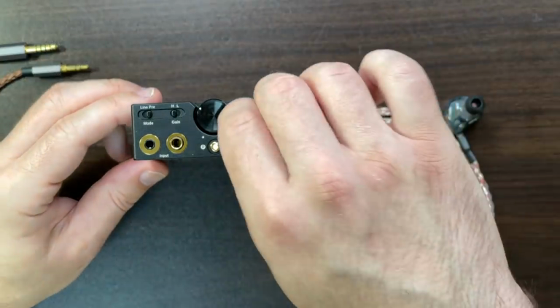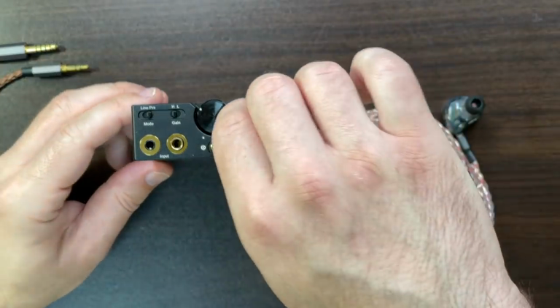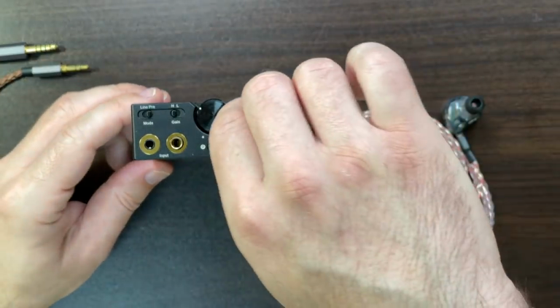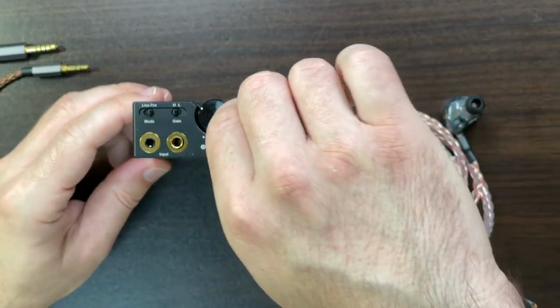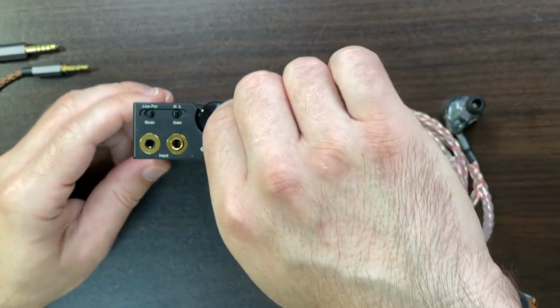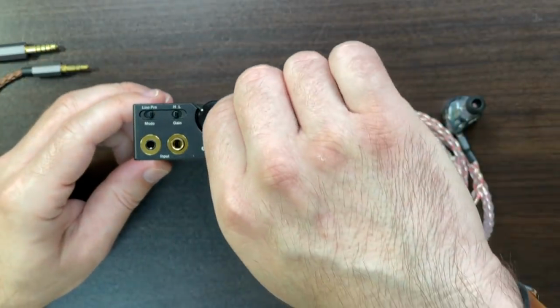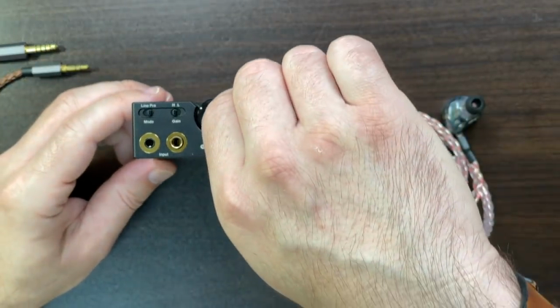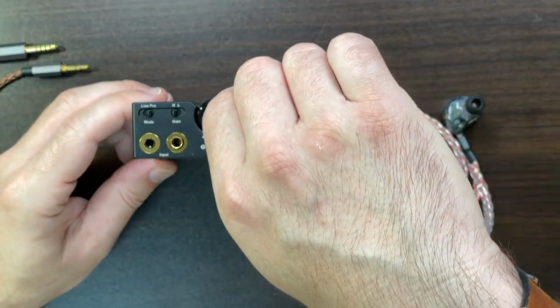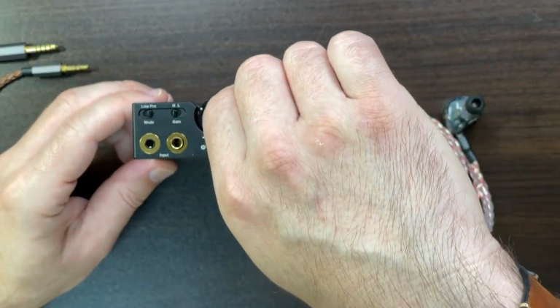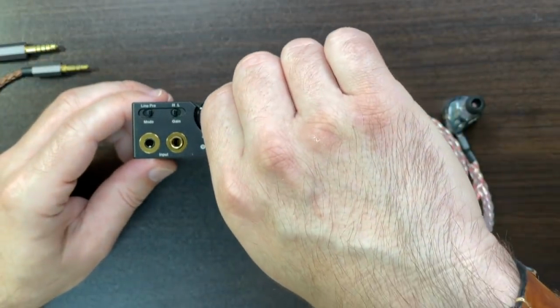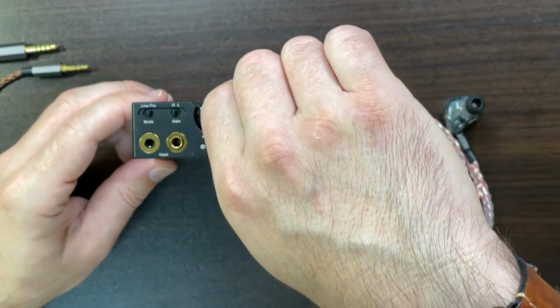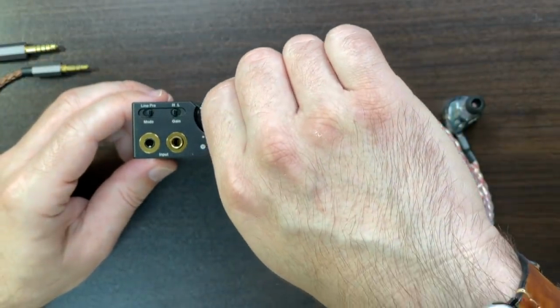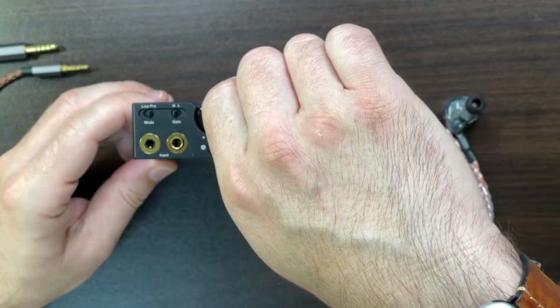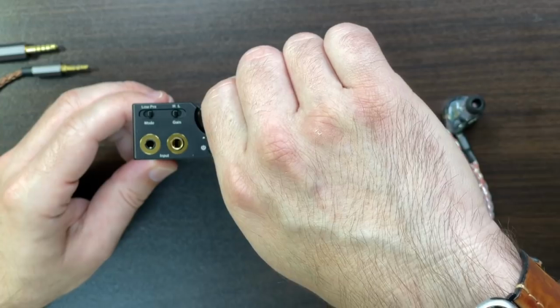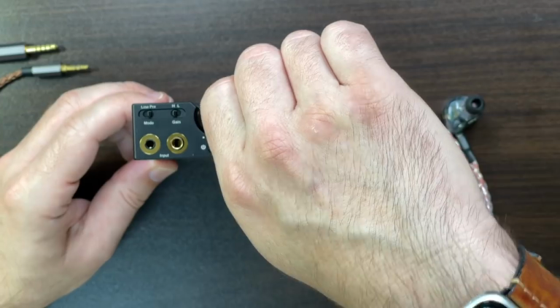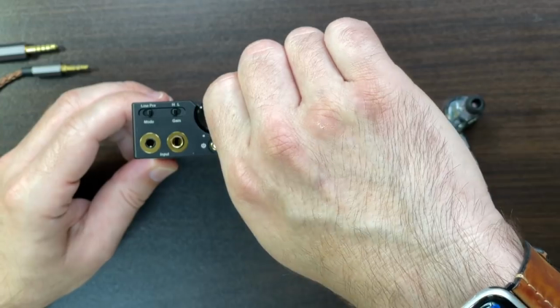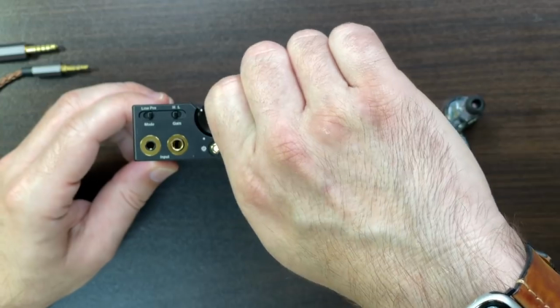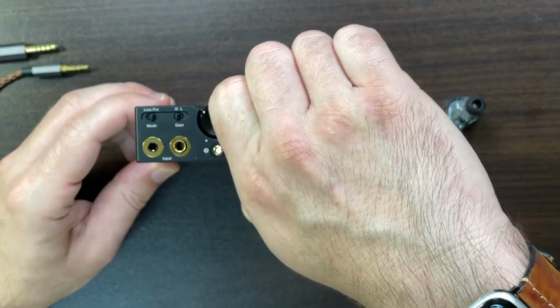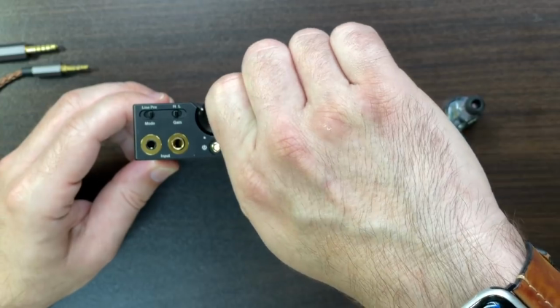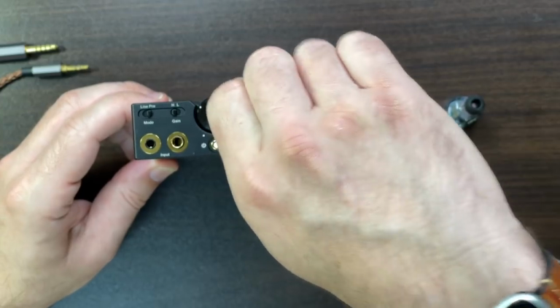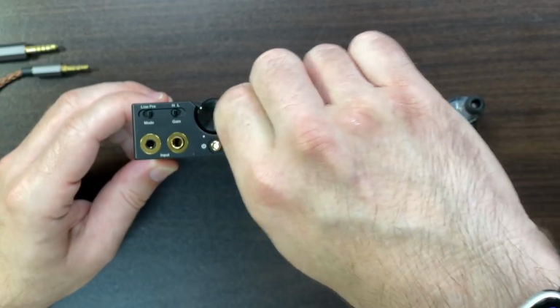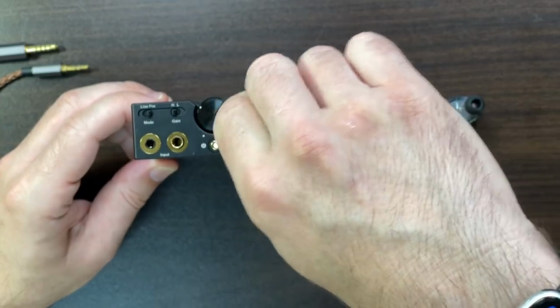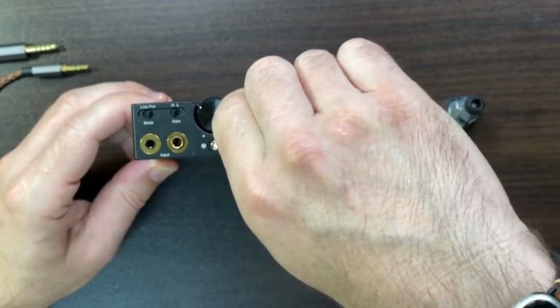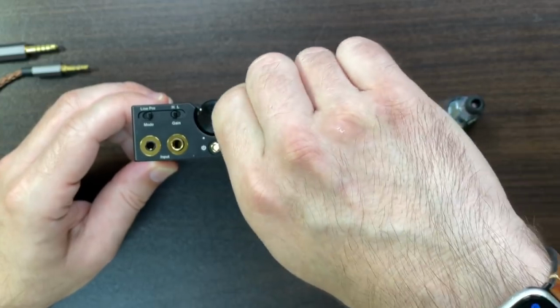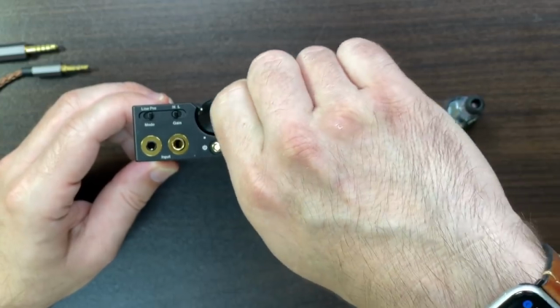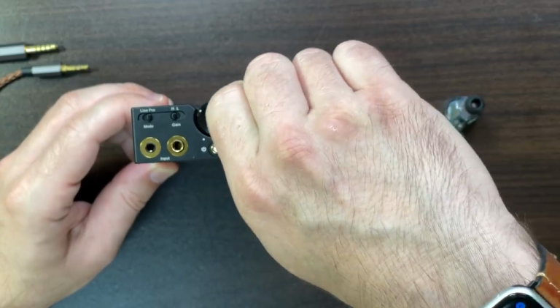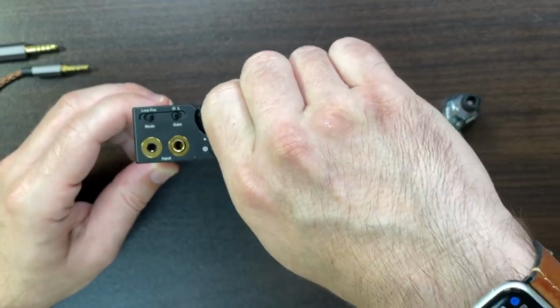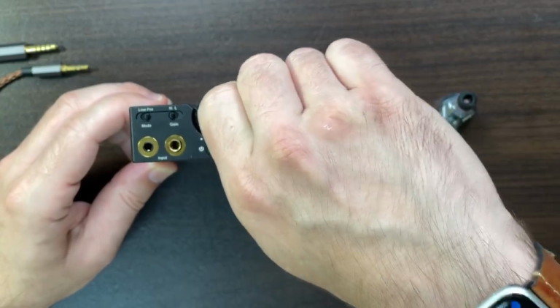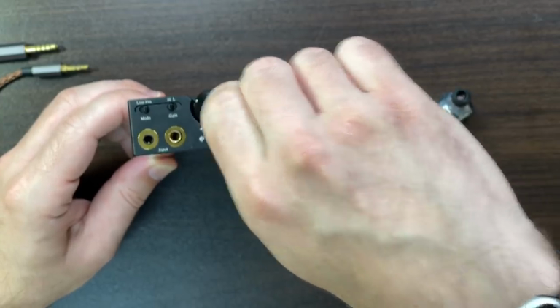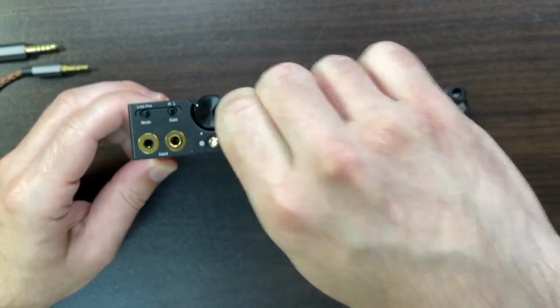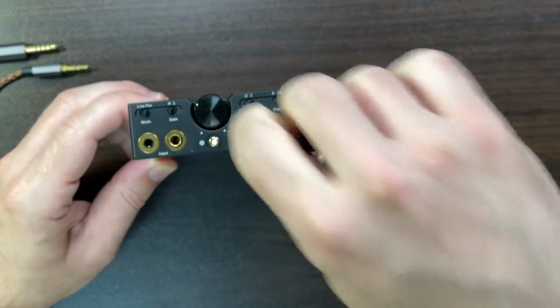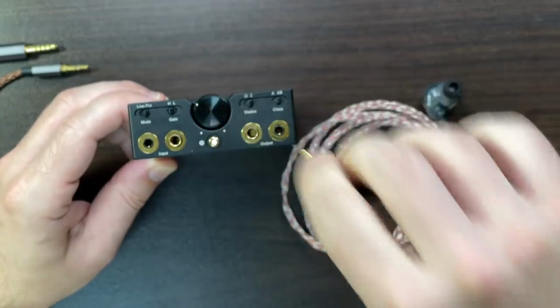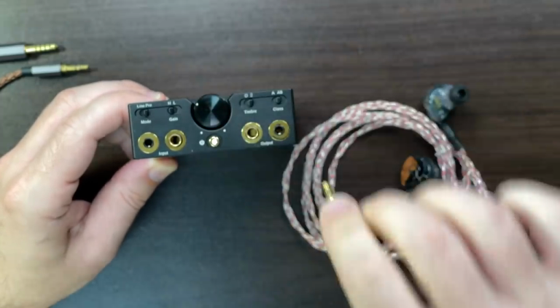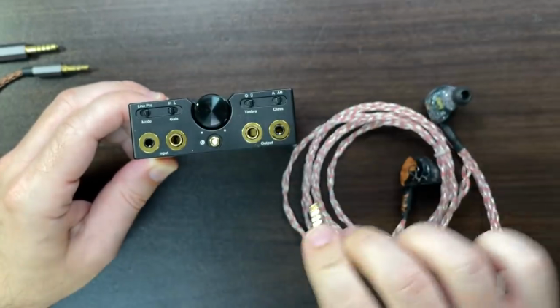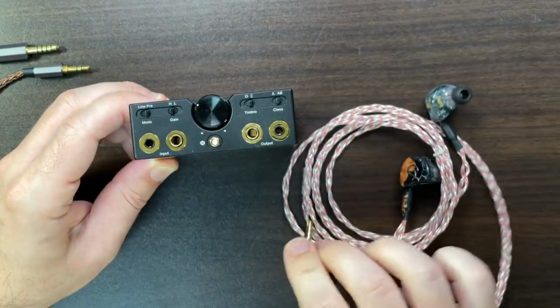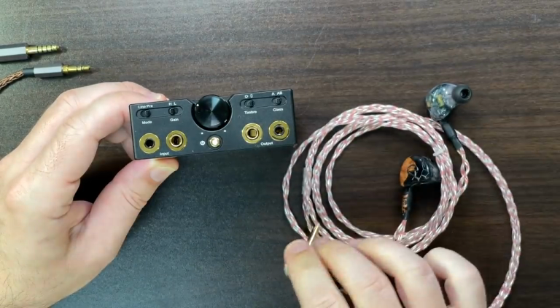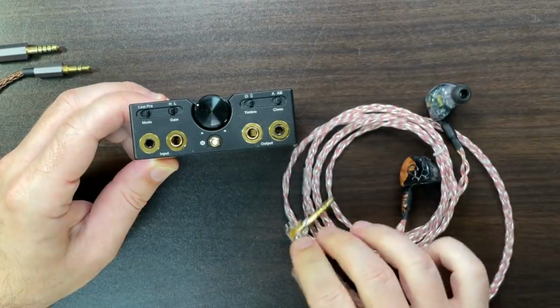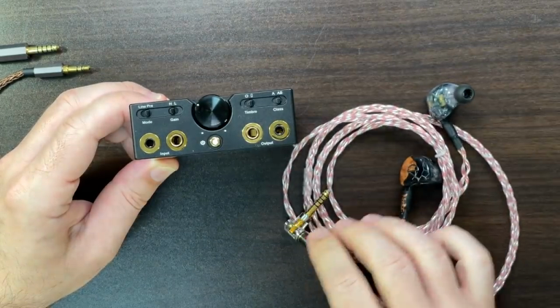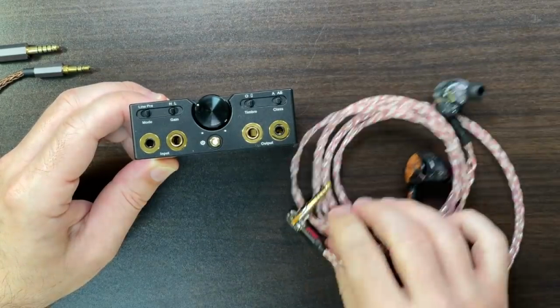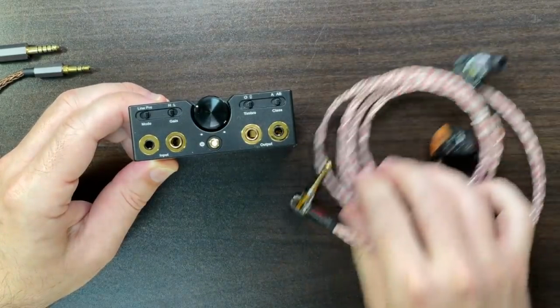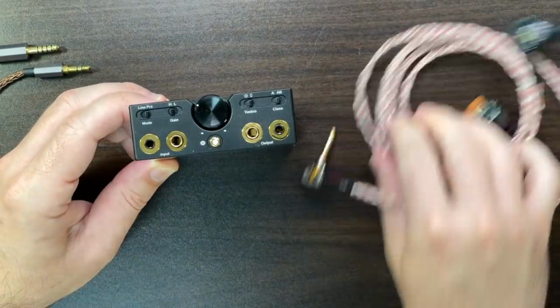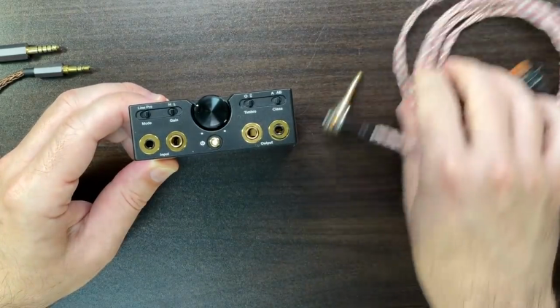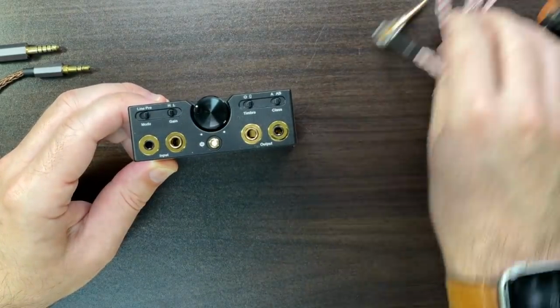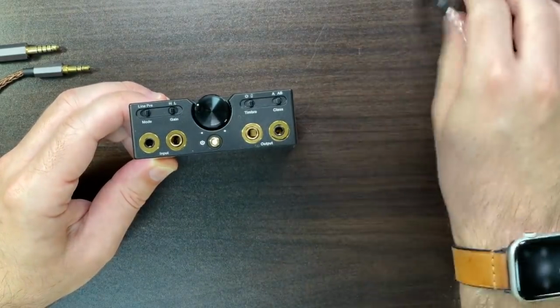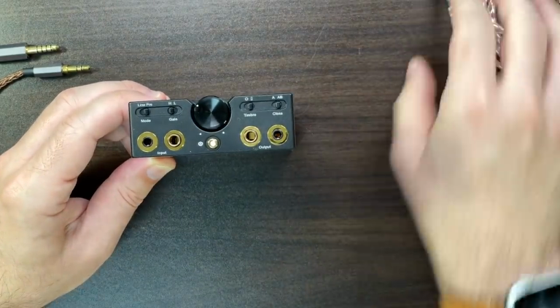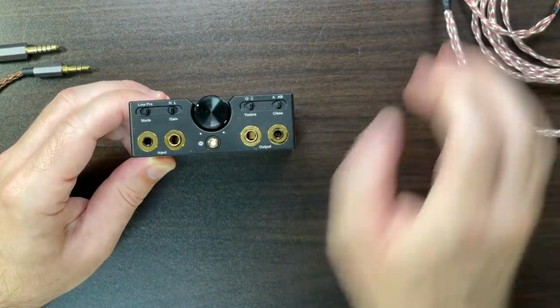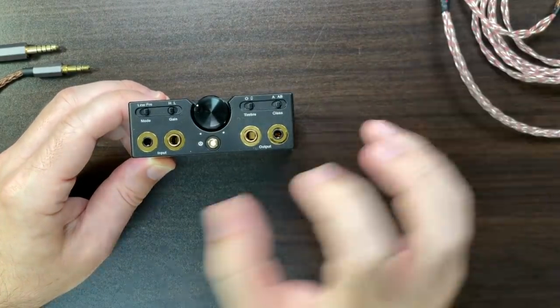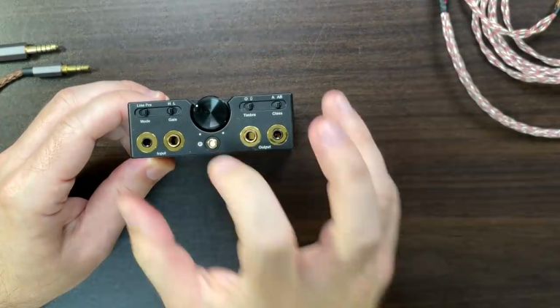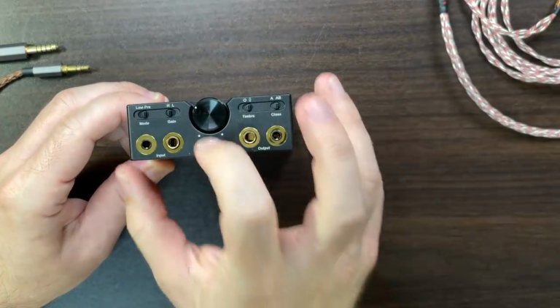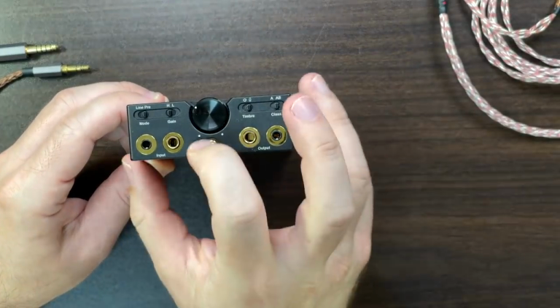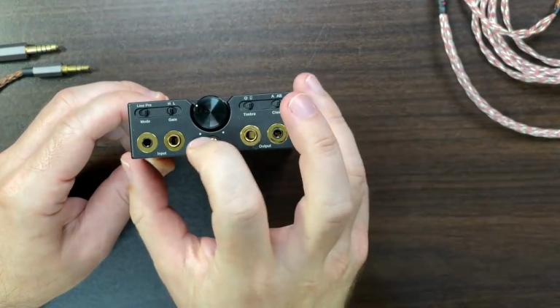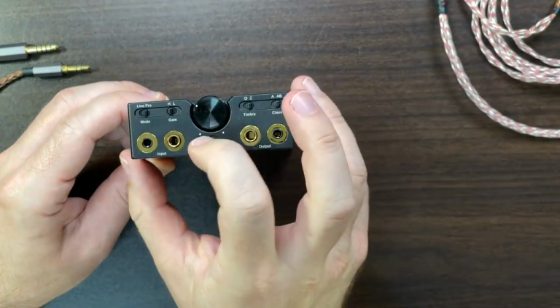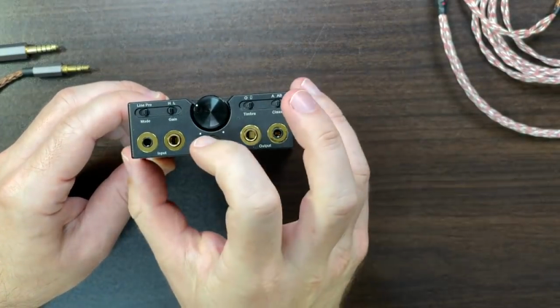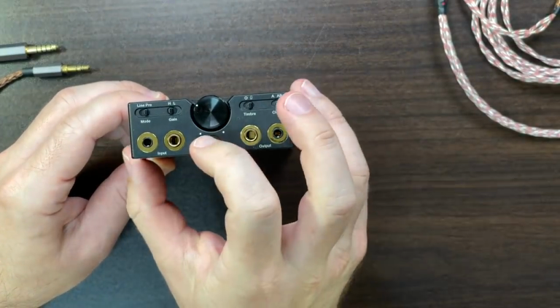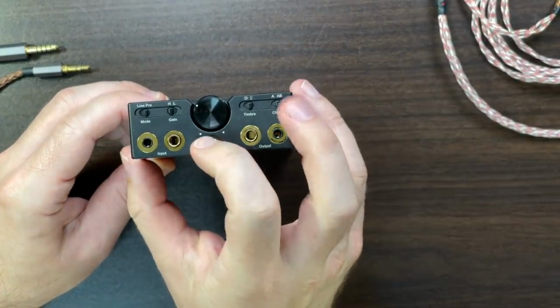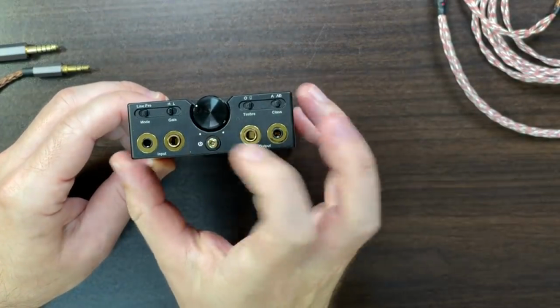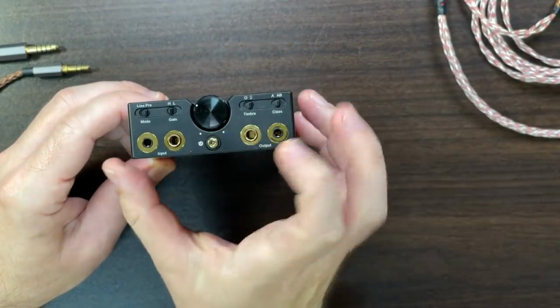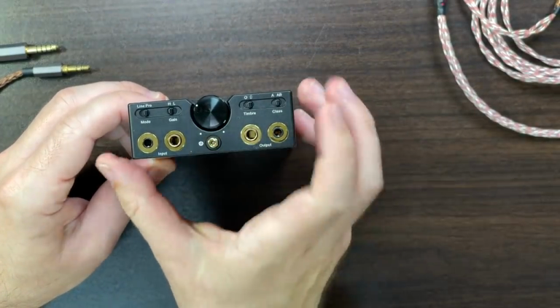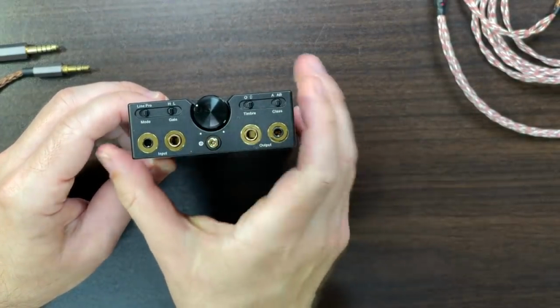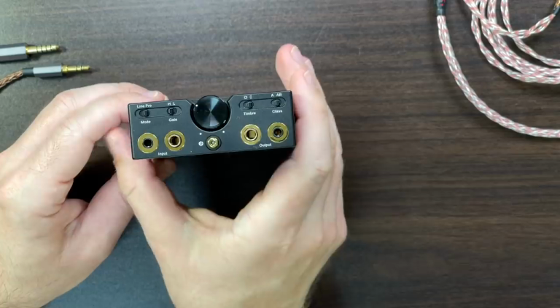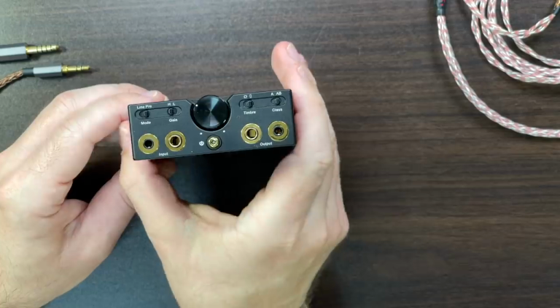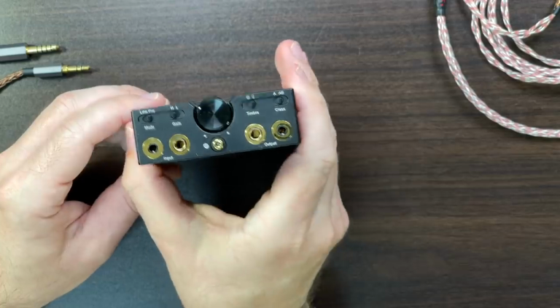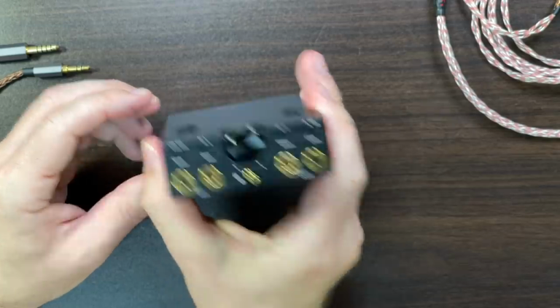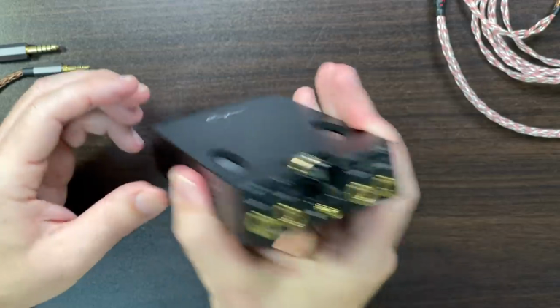So it's more of a sophisticated device than just an amp — it's actually very well thought out.